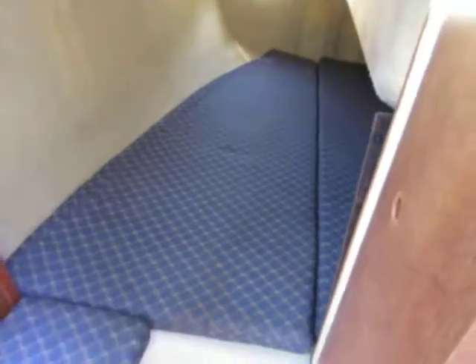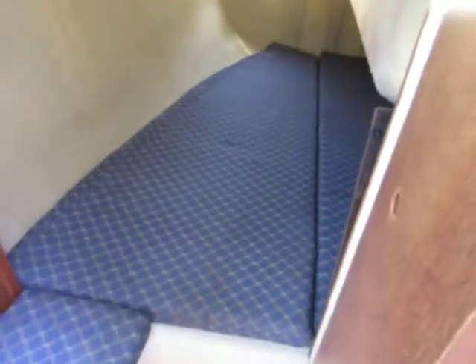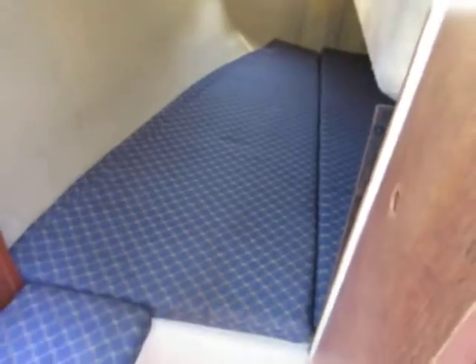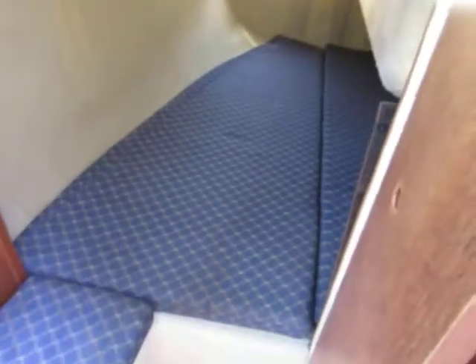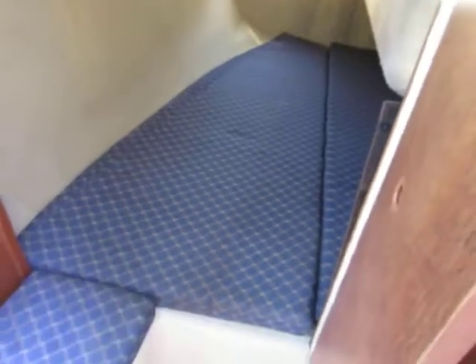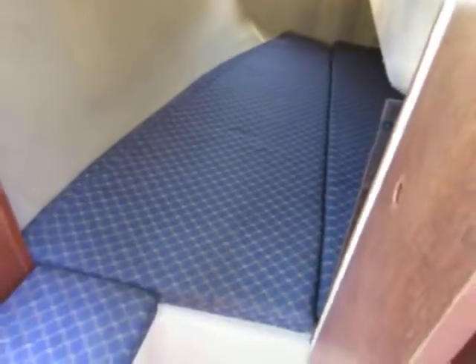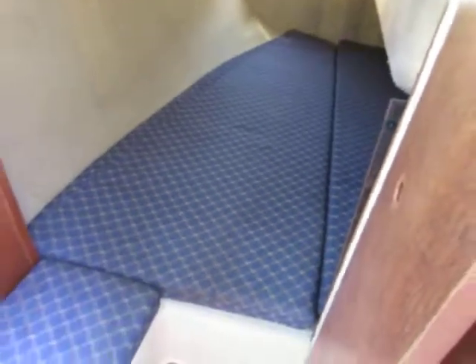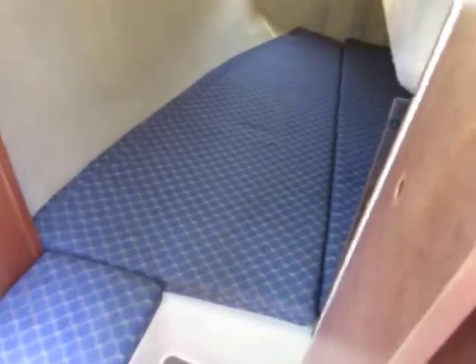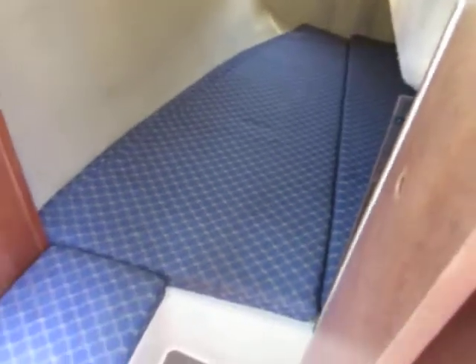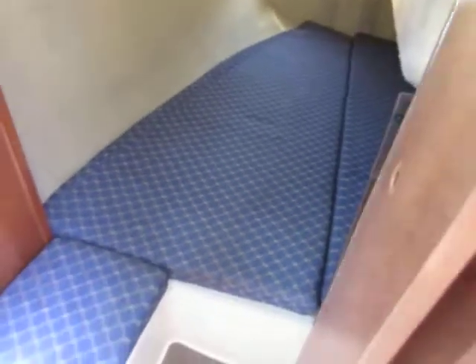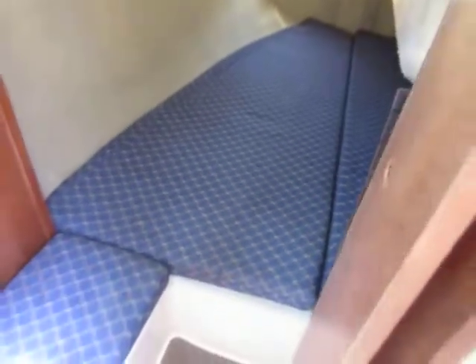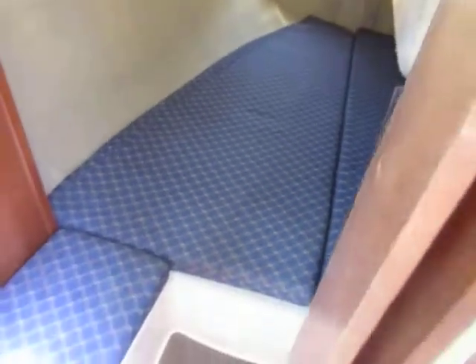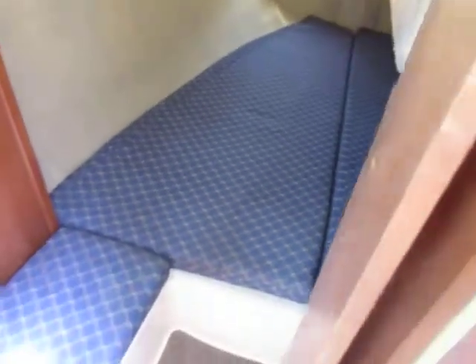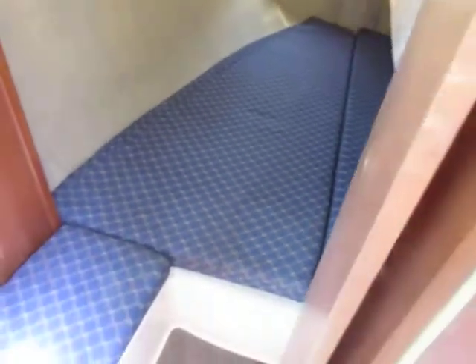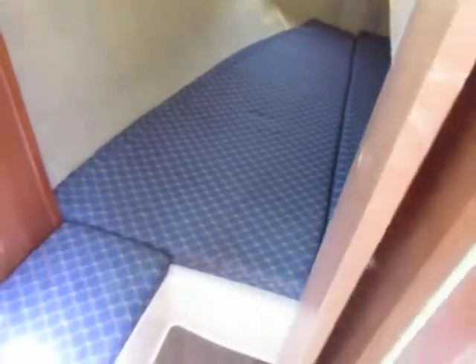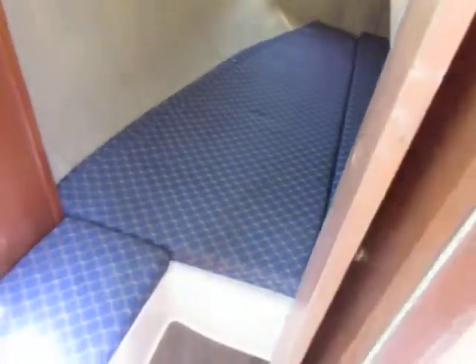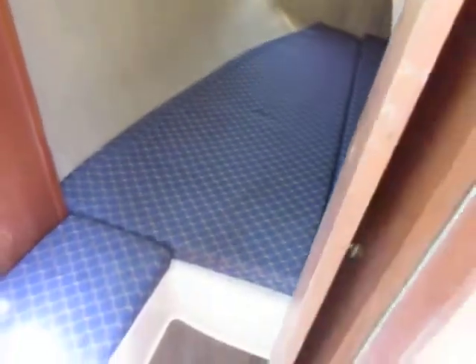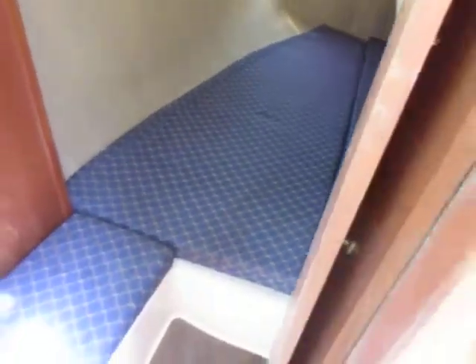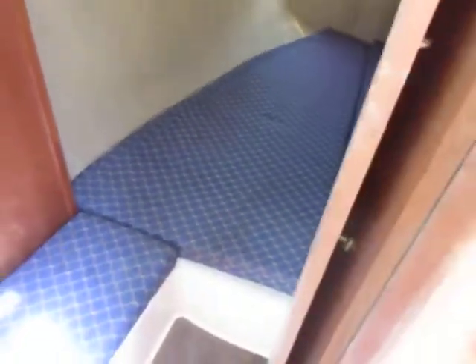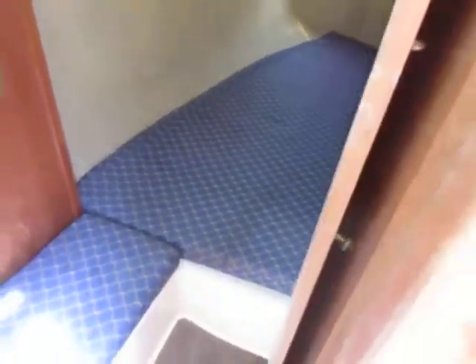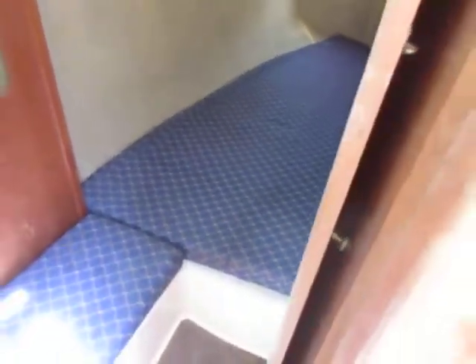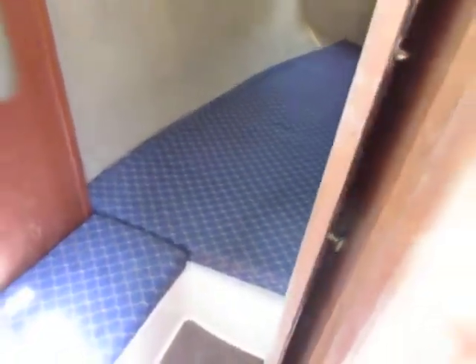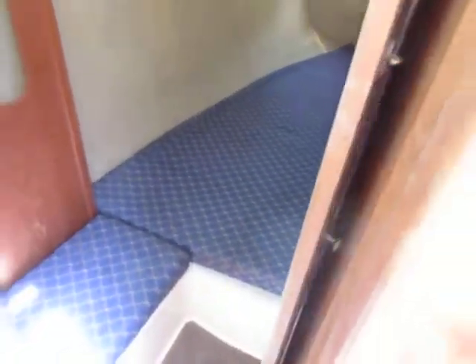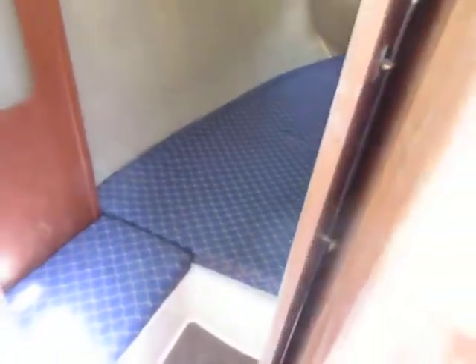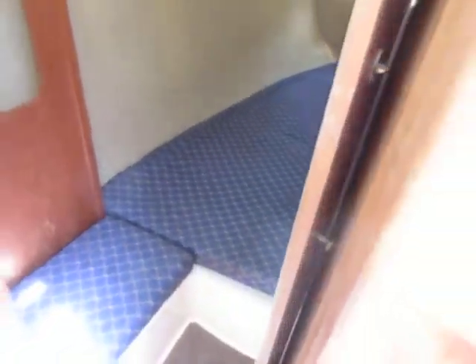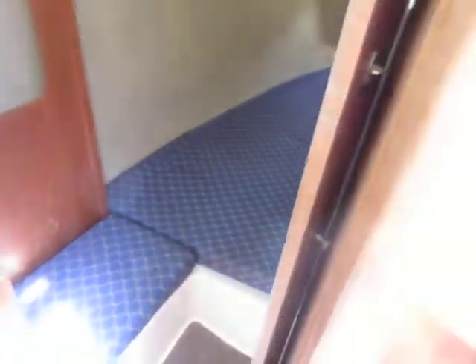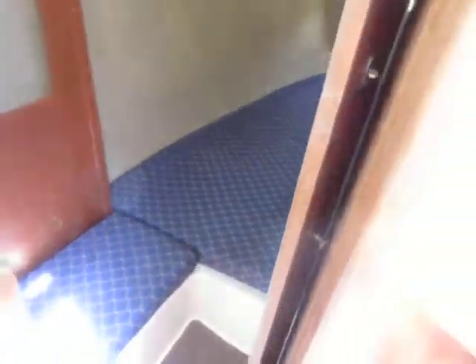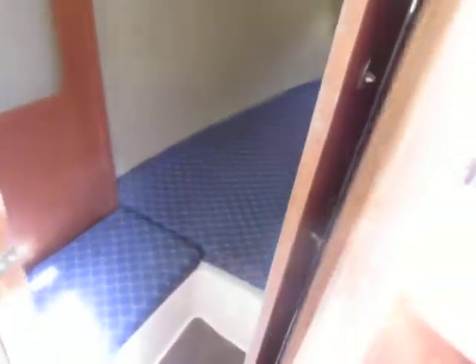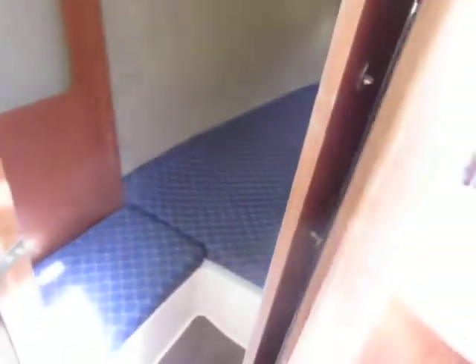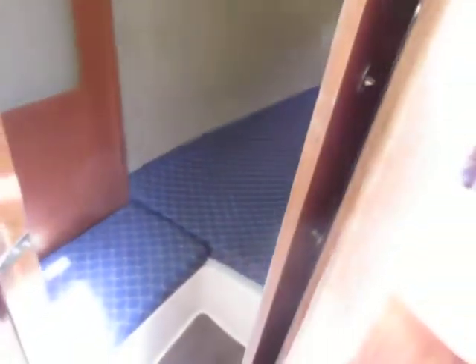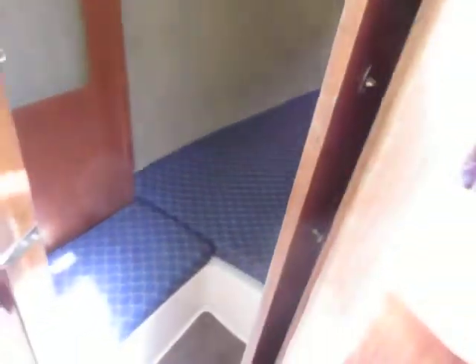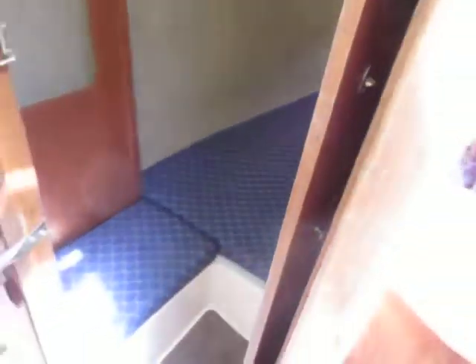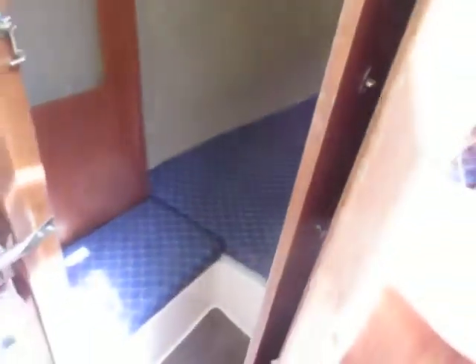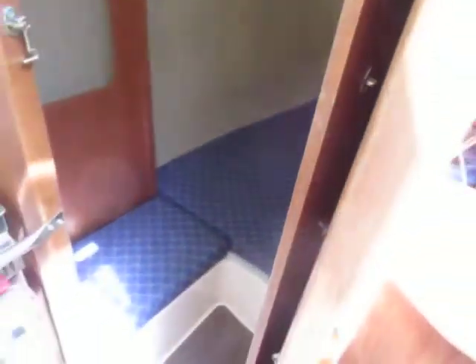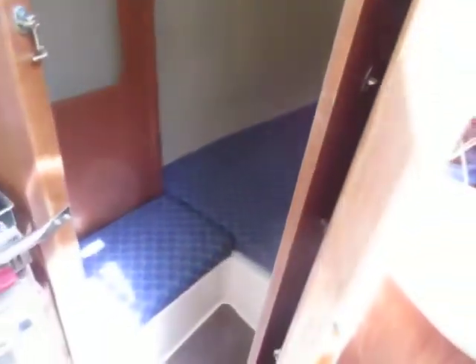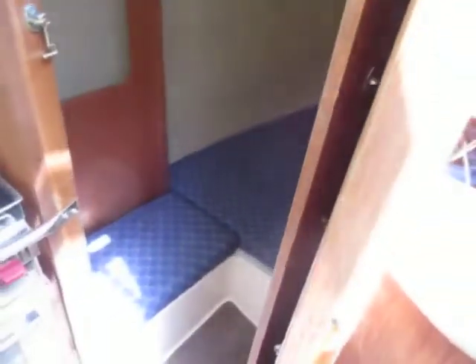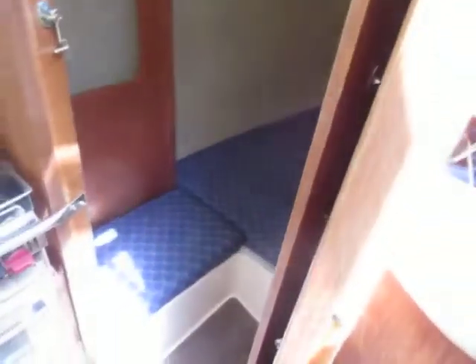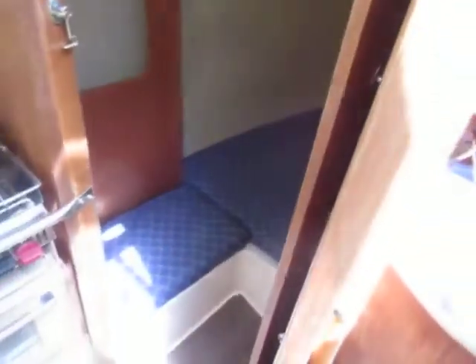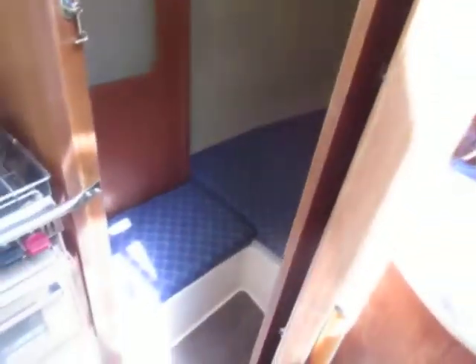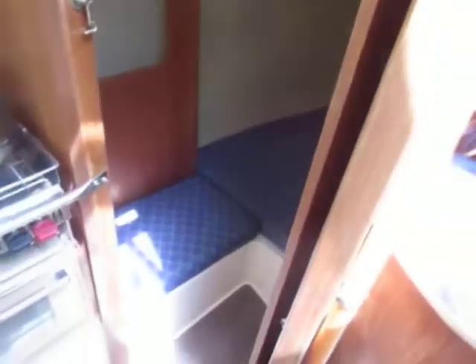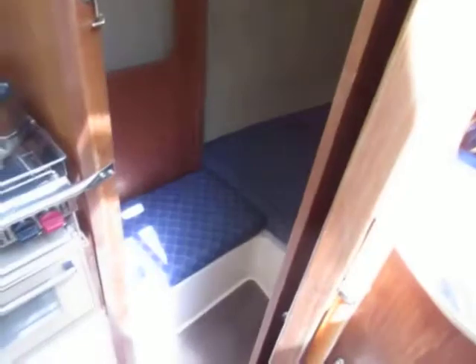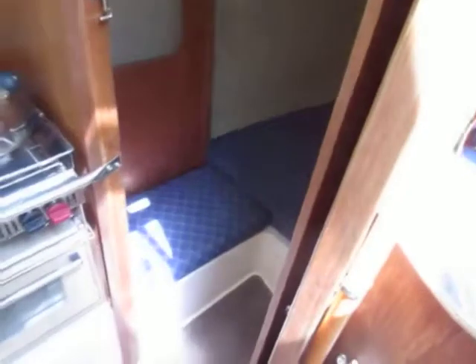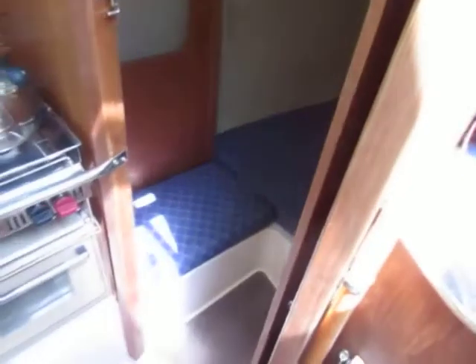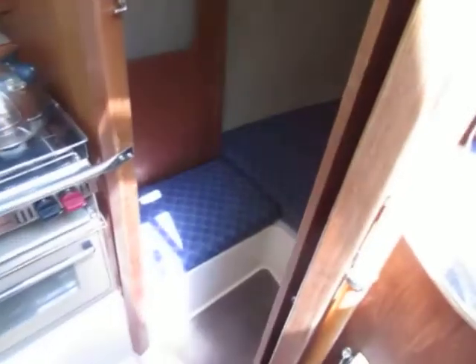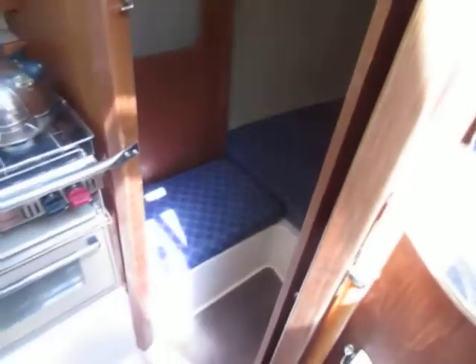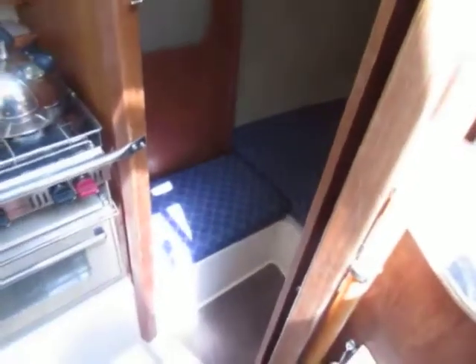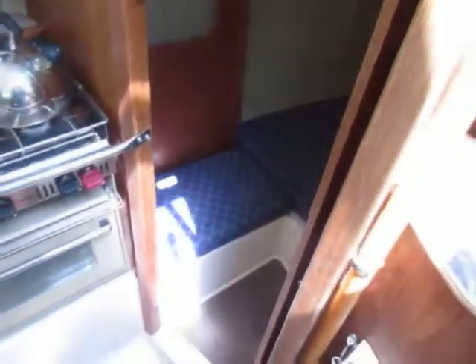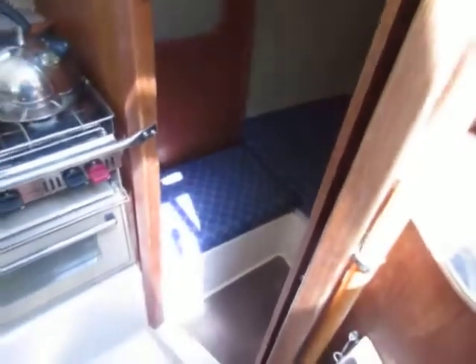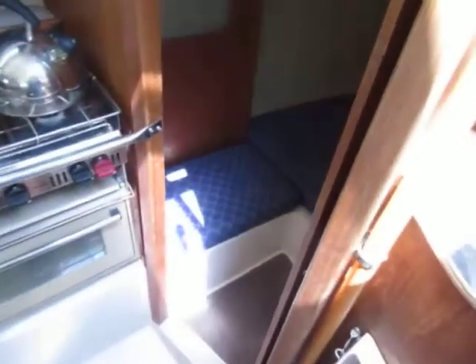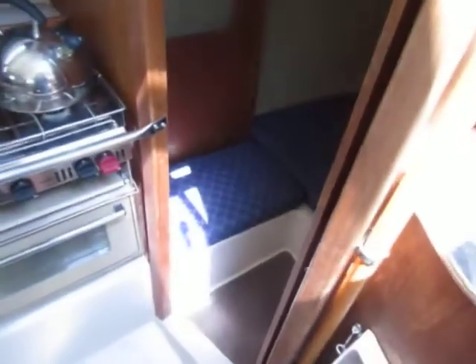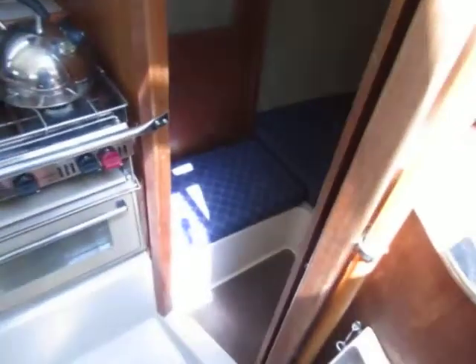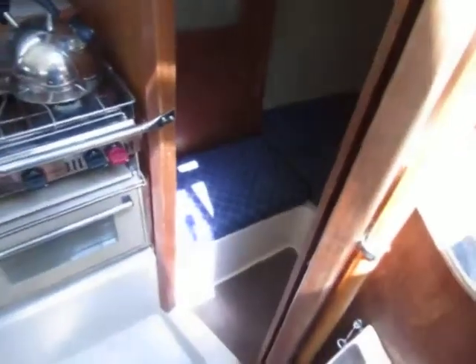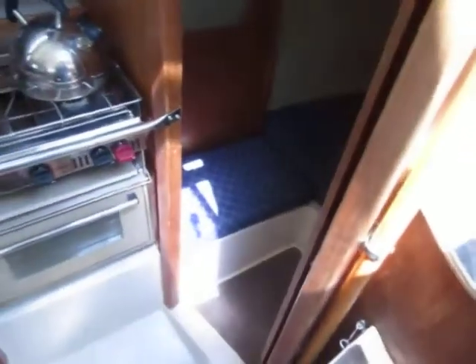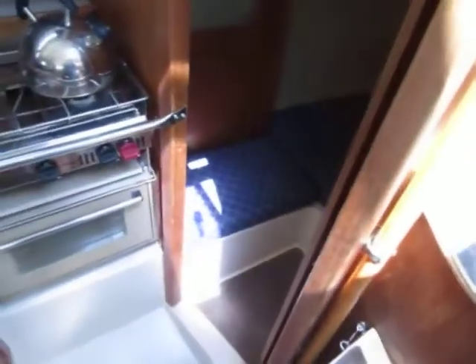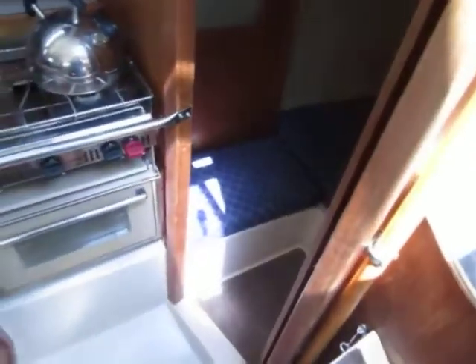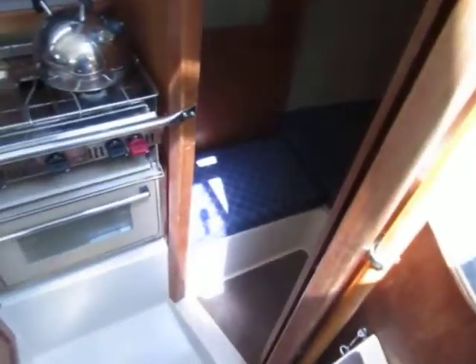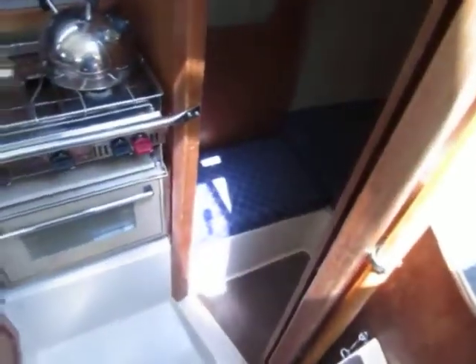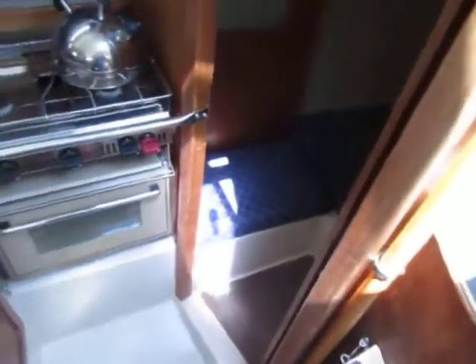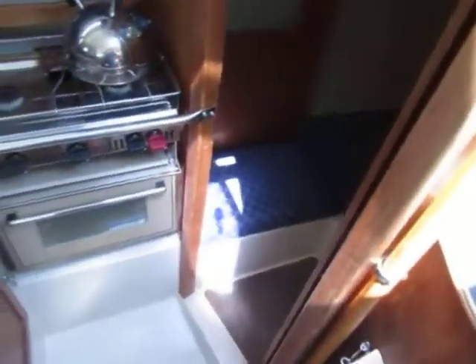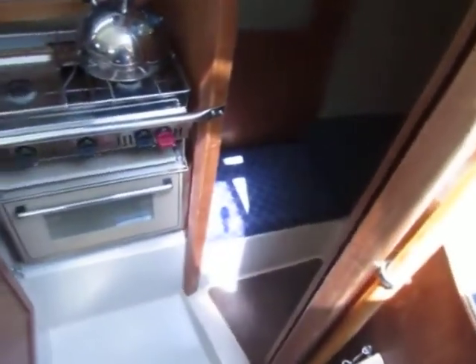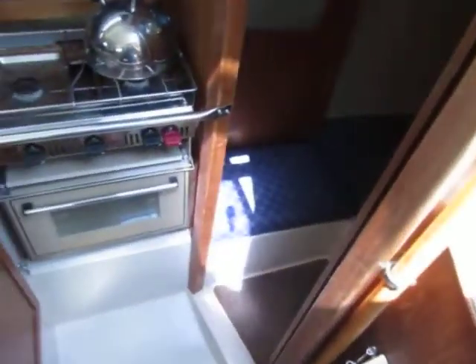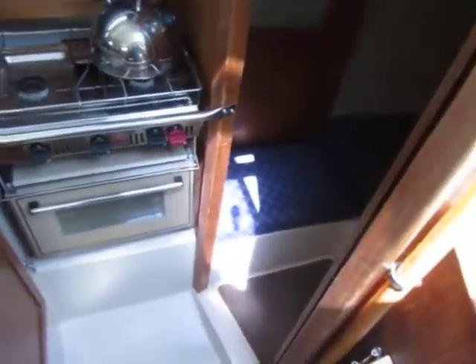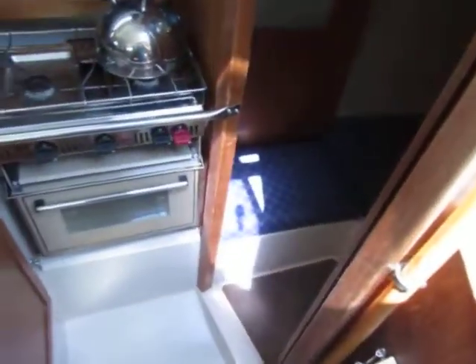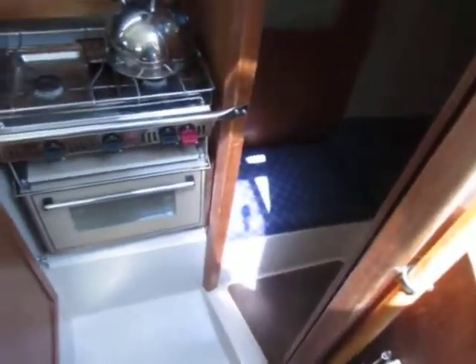This is Boatshed Plymouth on the Hunter Range that we have for sale in Plymouth. We're just having a quick look below deck to get an idea of the layout.